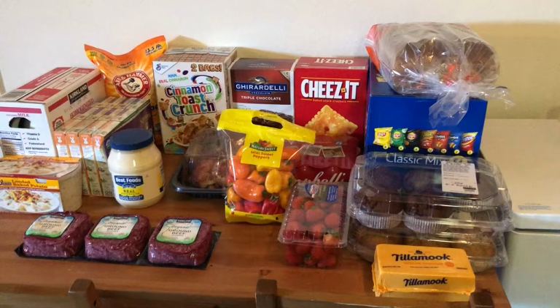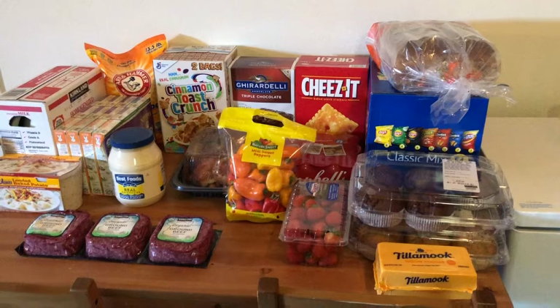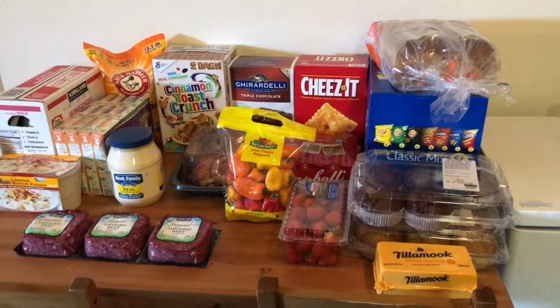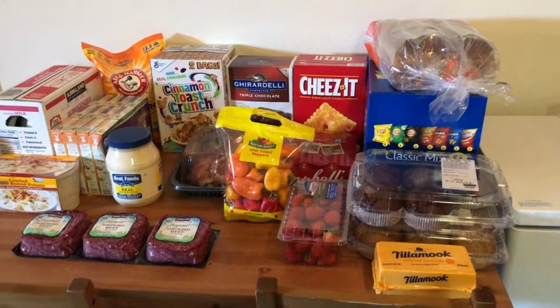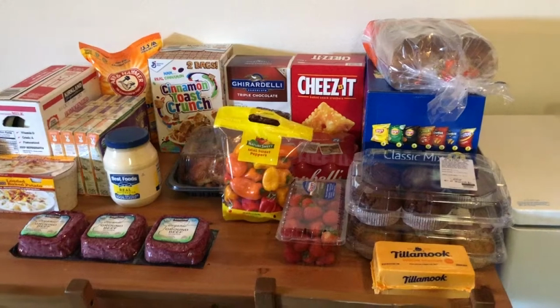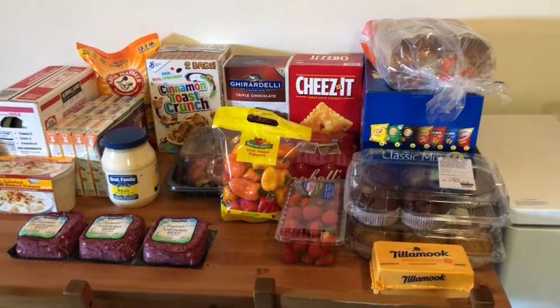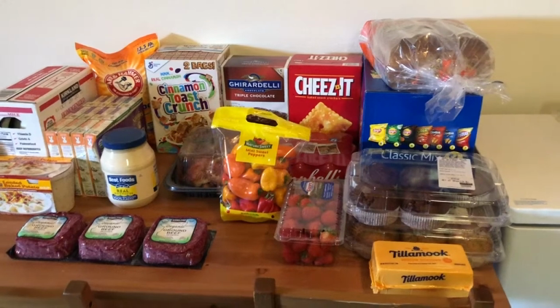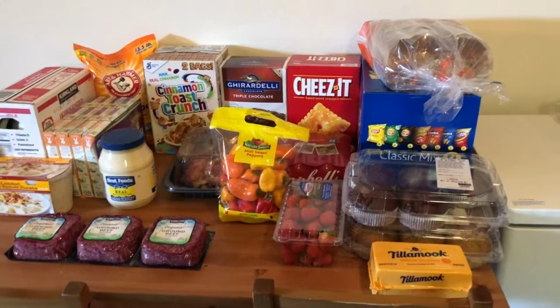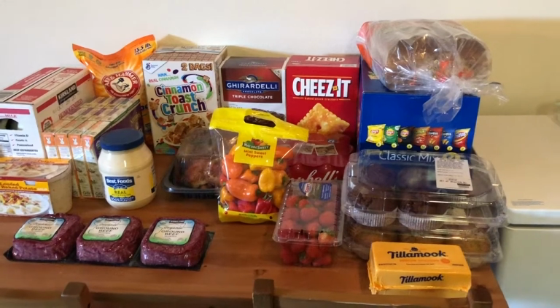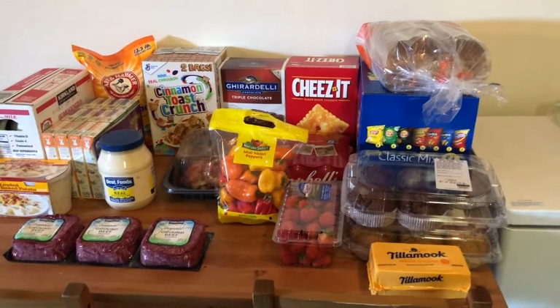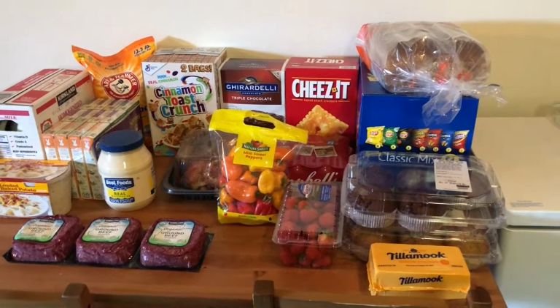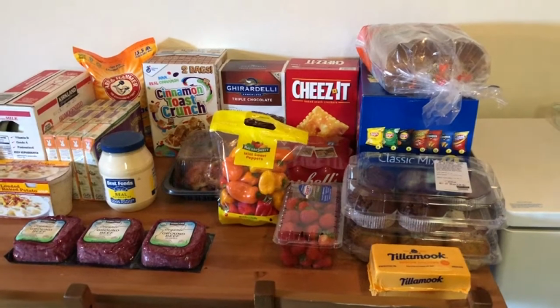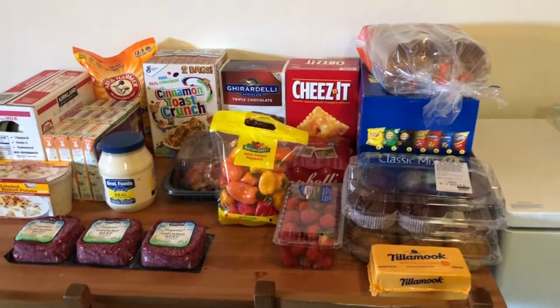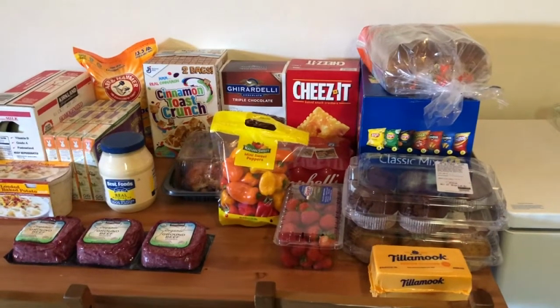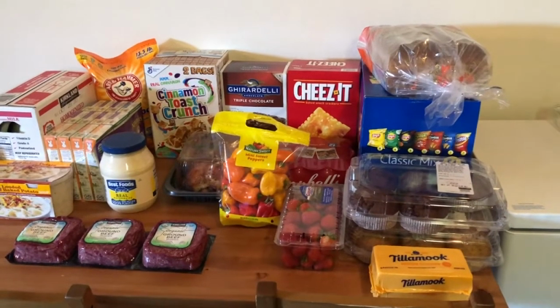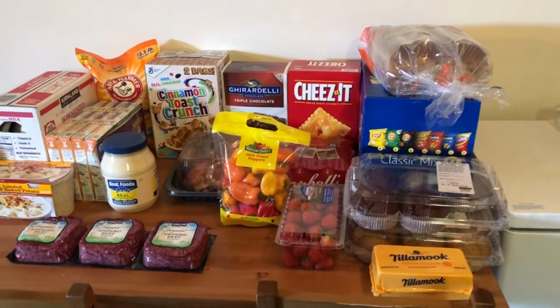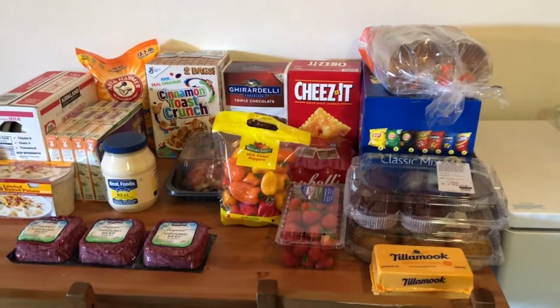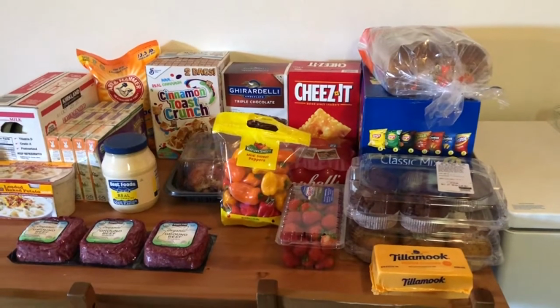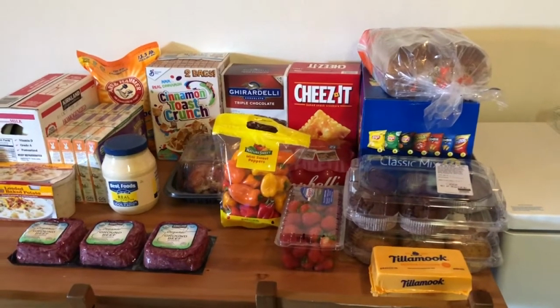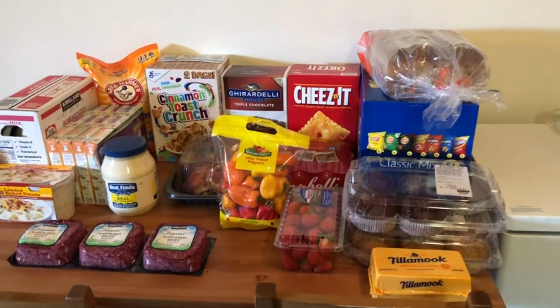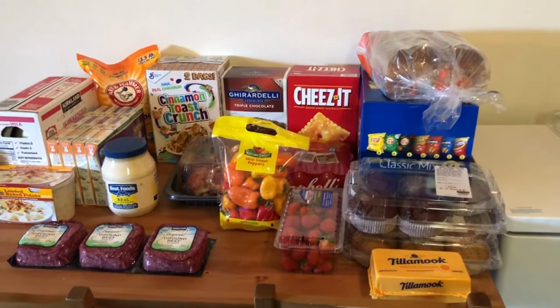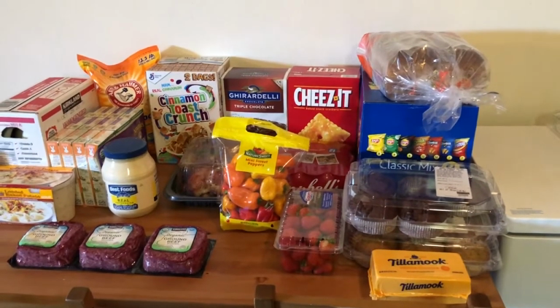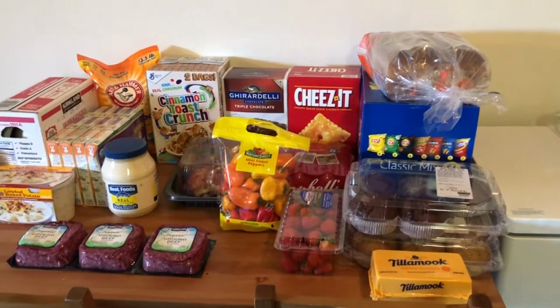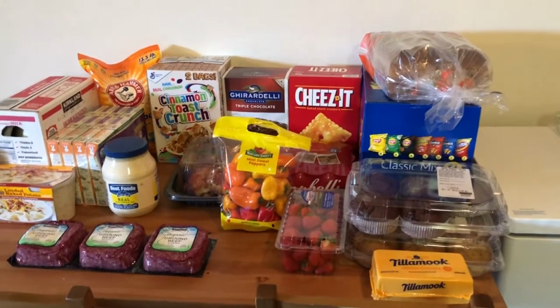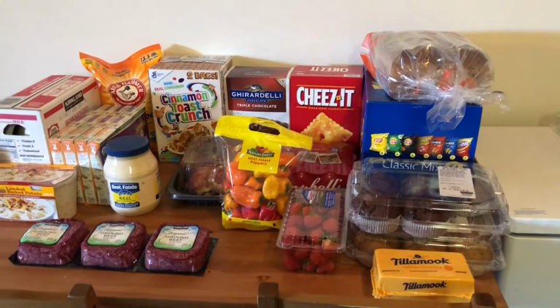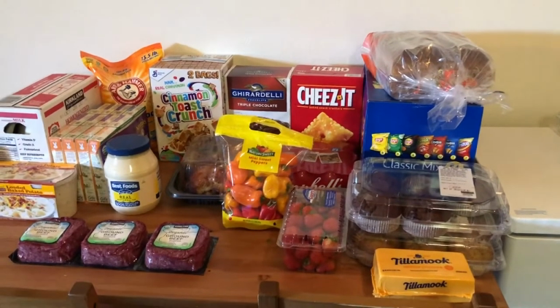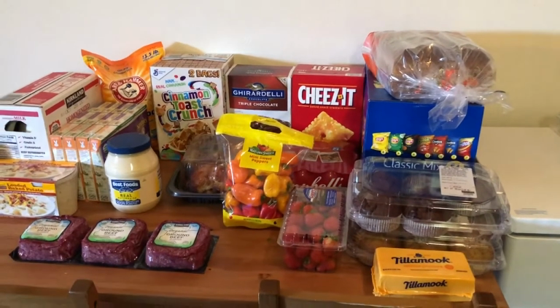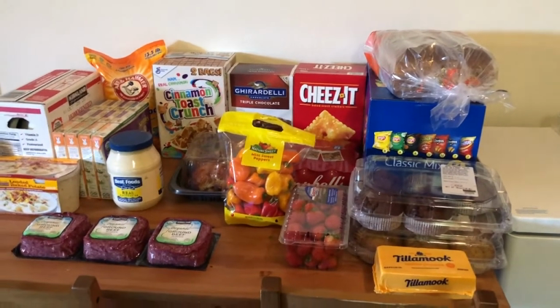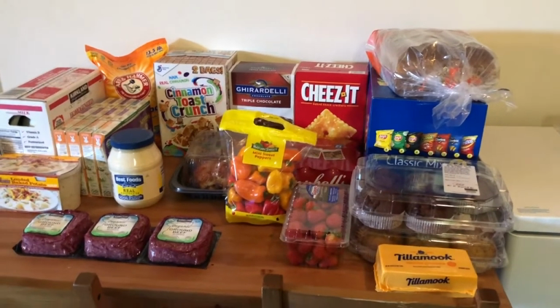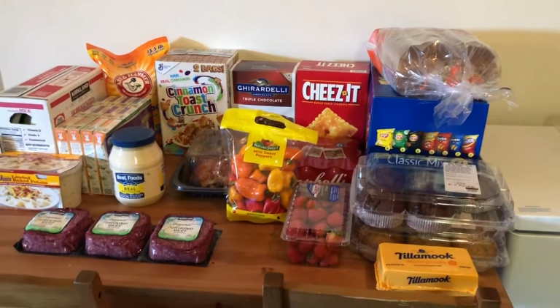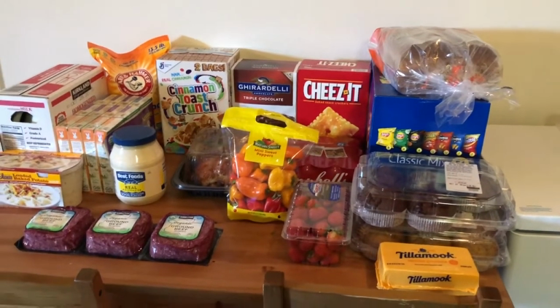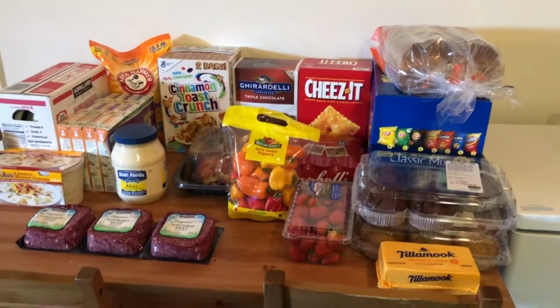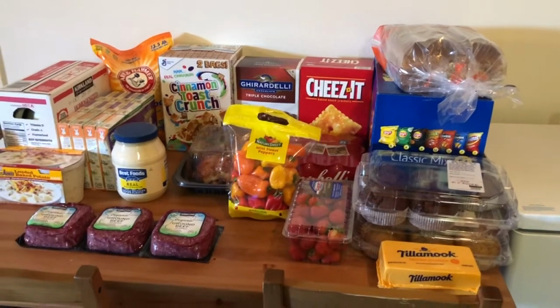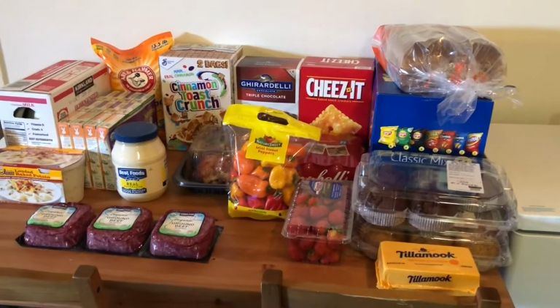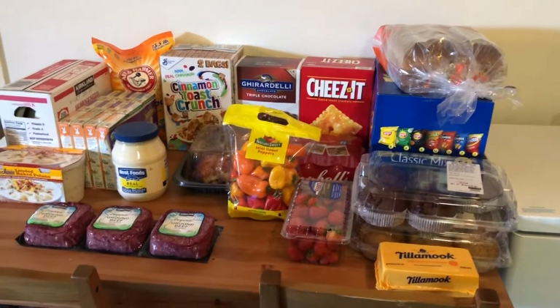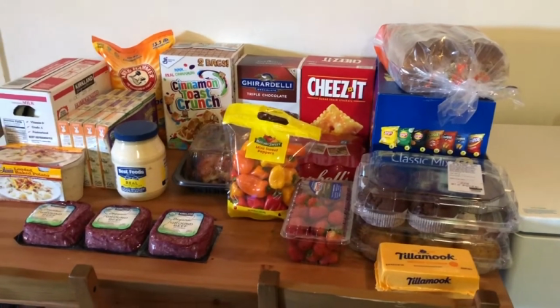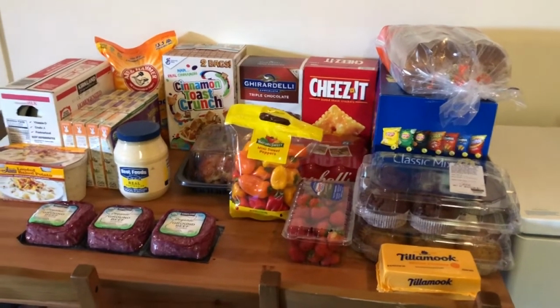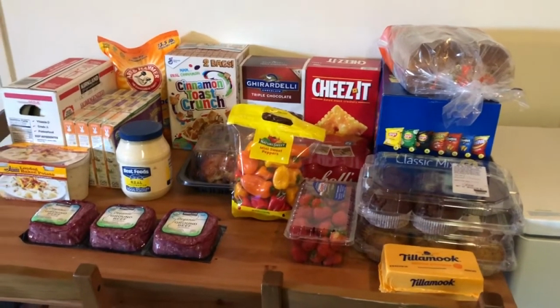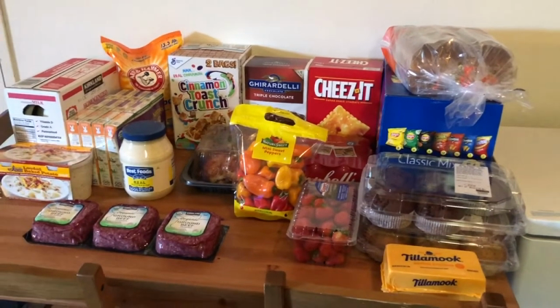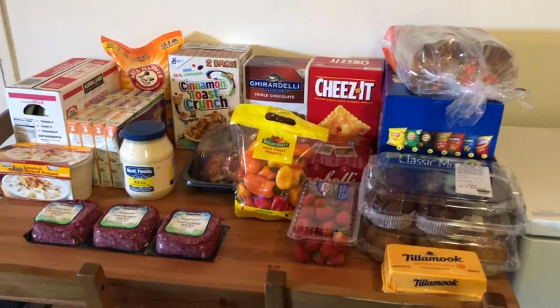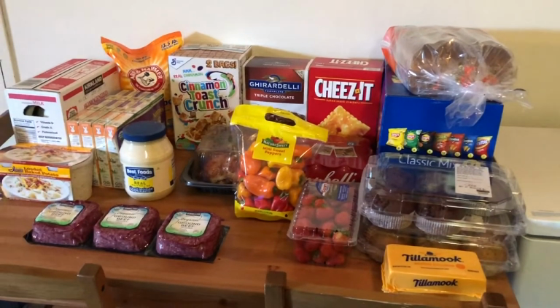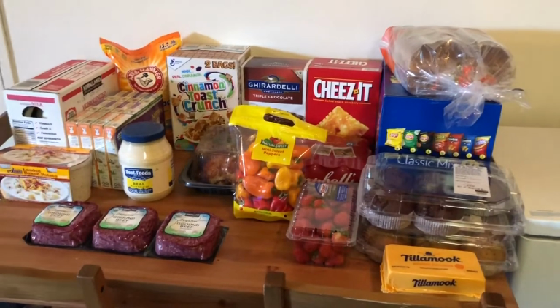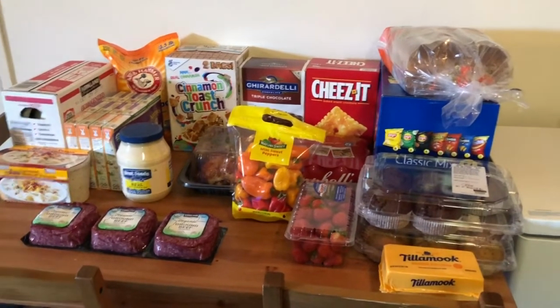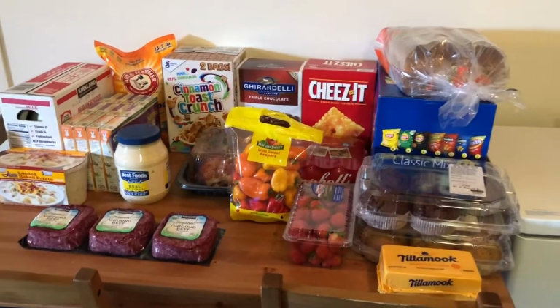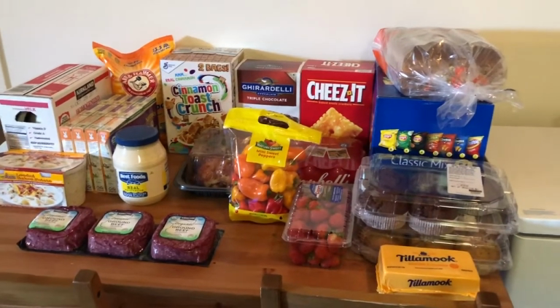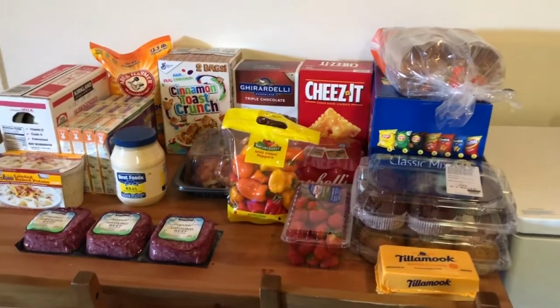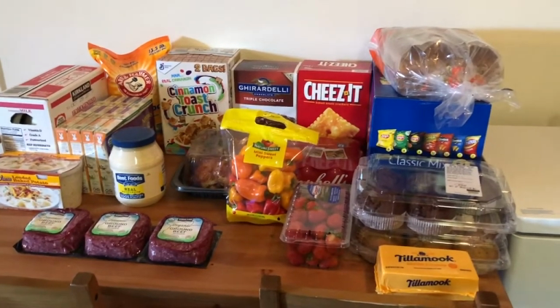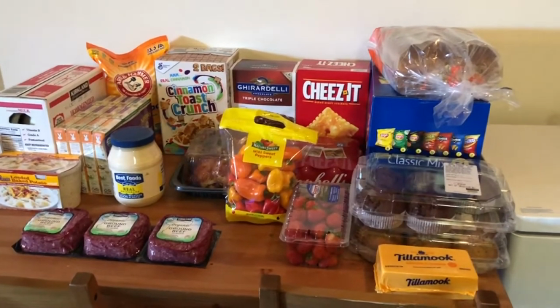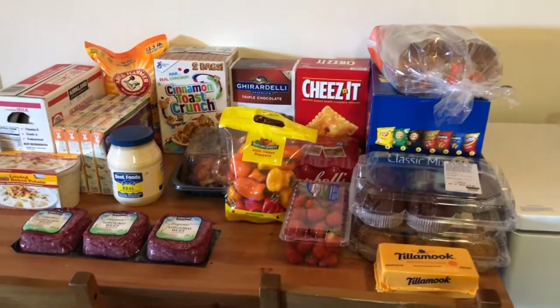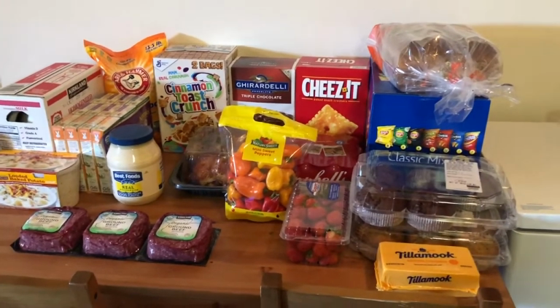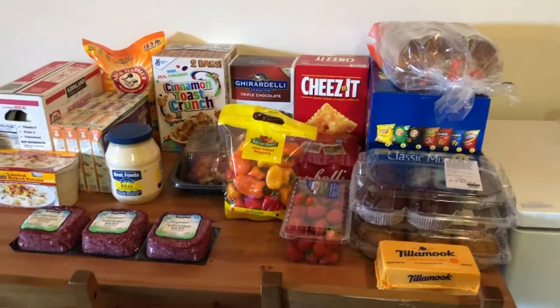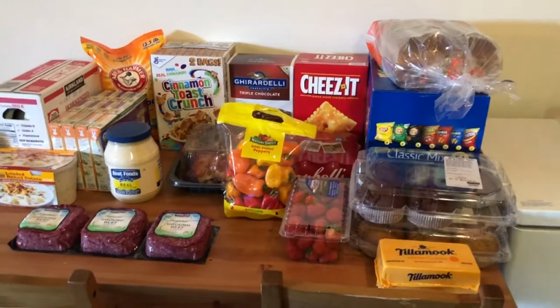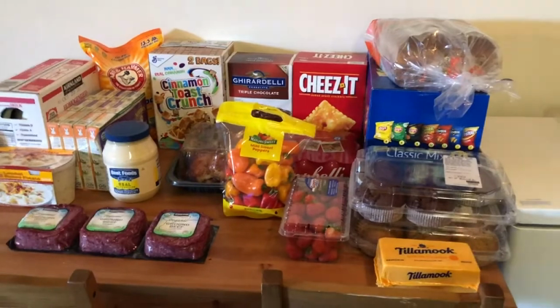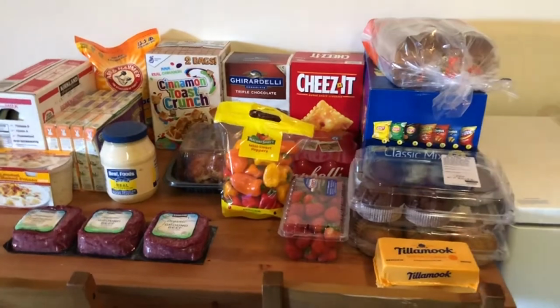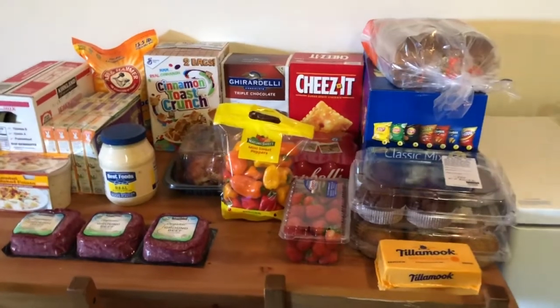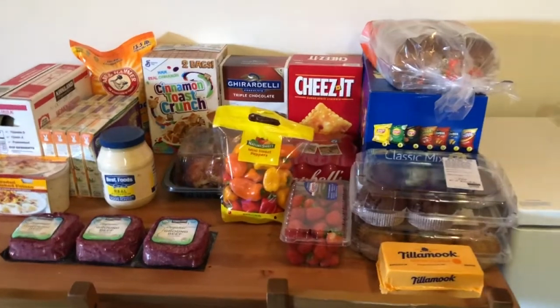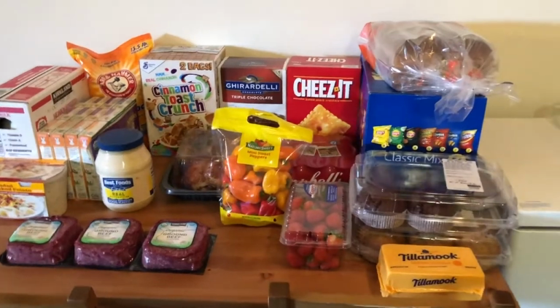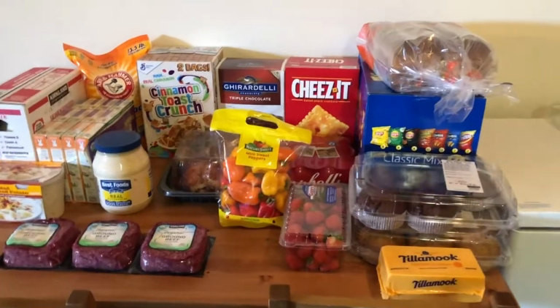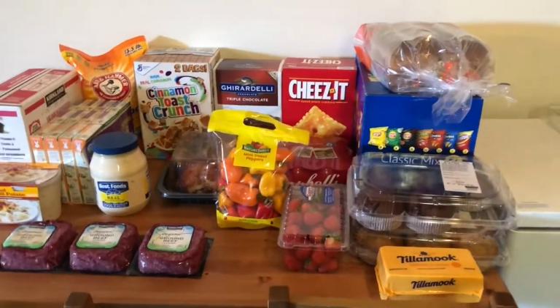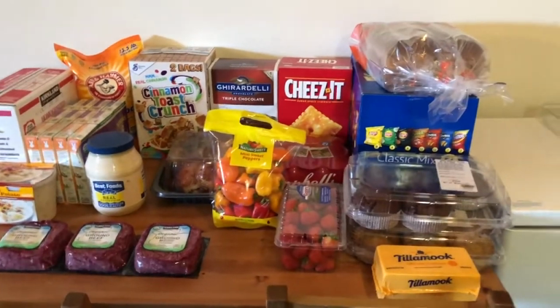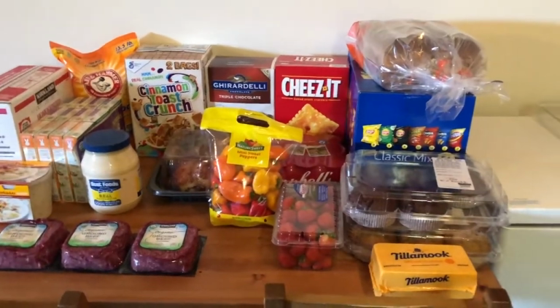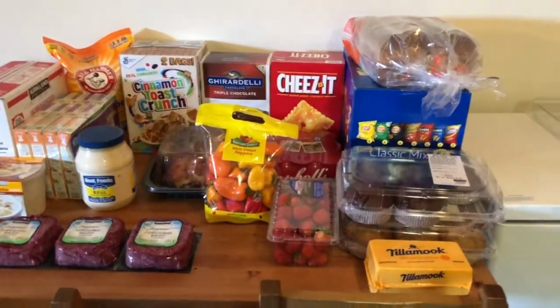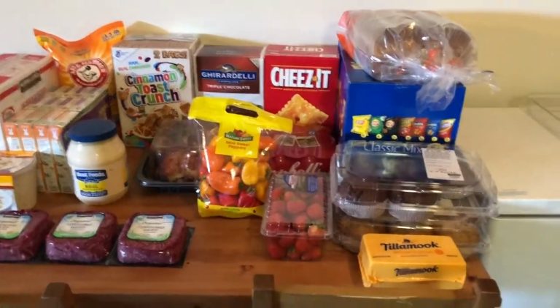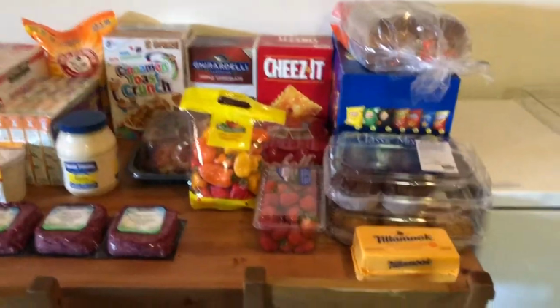Hi everyone! Today I am going to show you what we got at Costco today. We did a big stock-up haul so I thought I would share it.